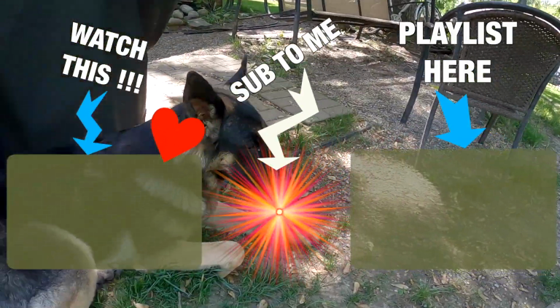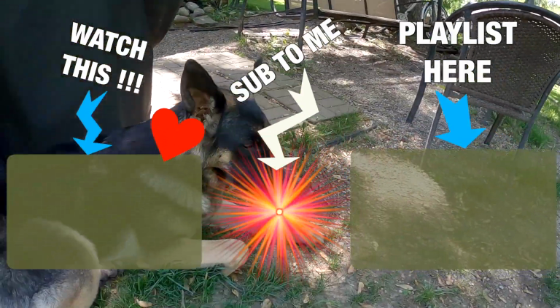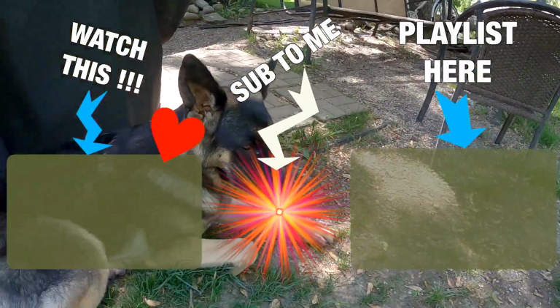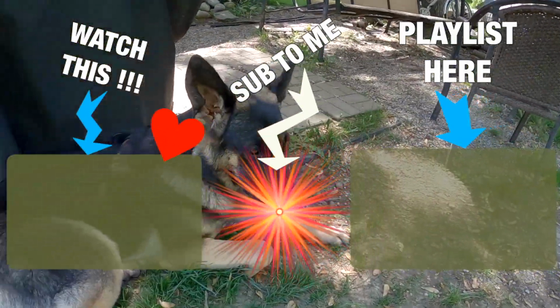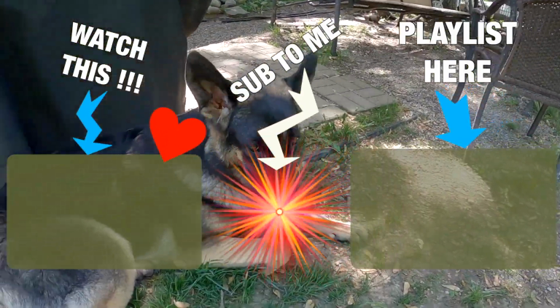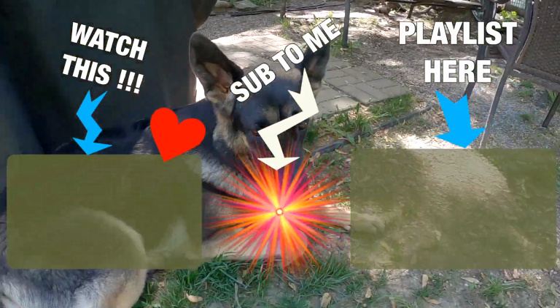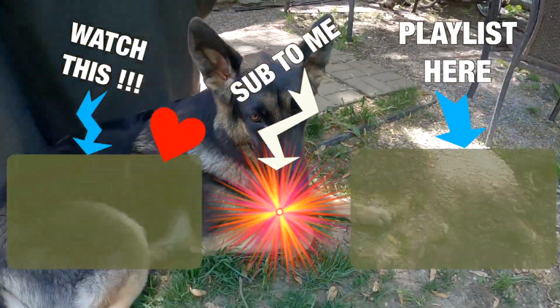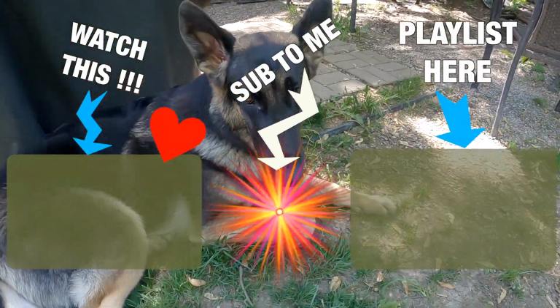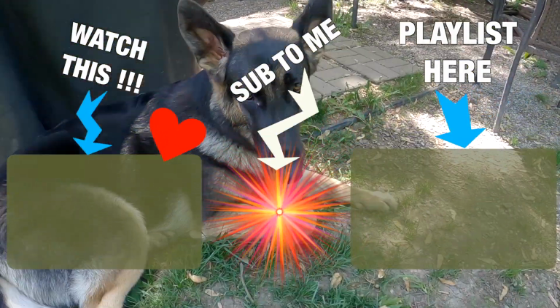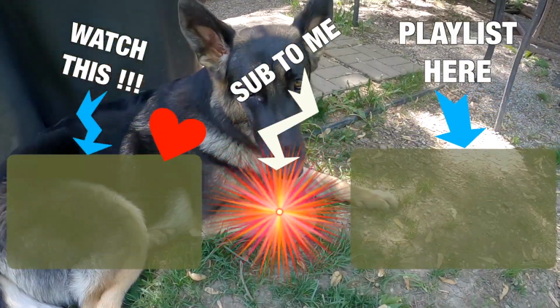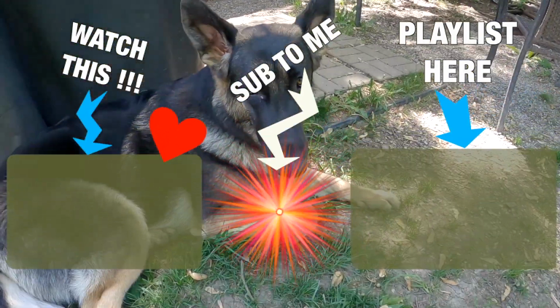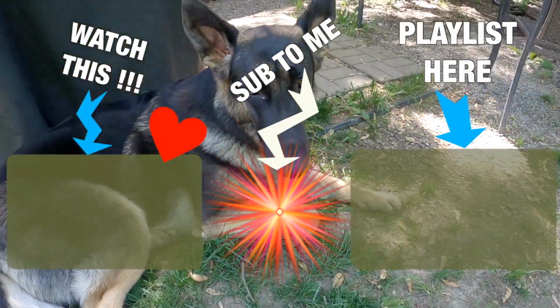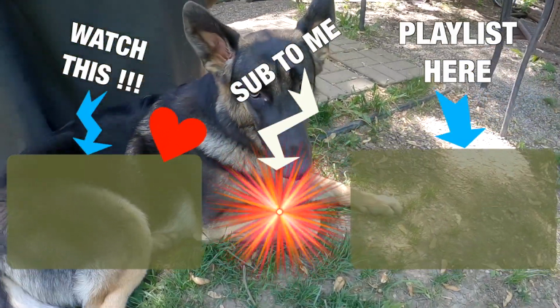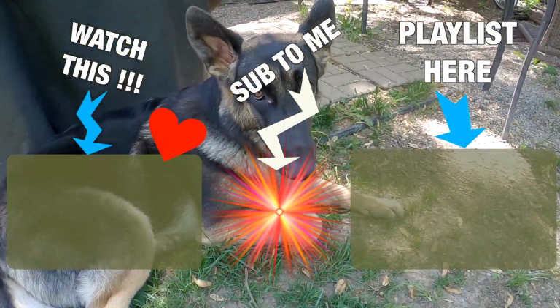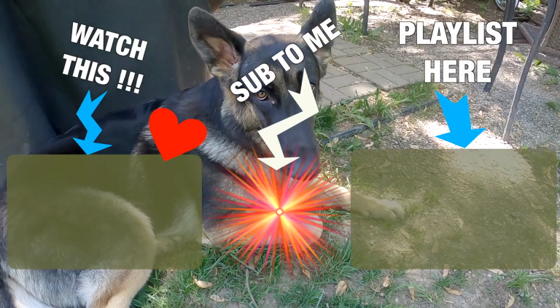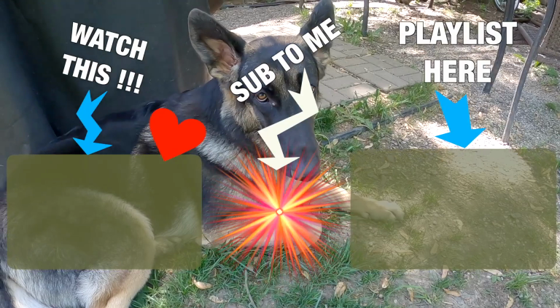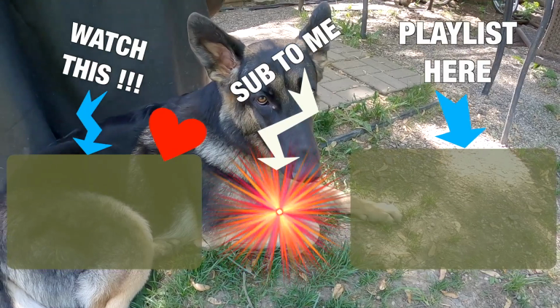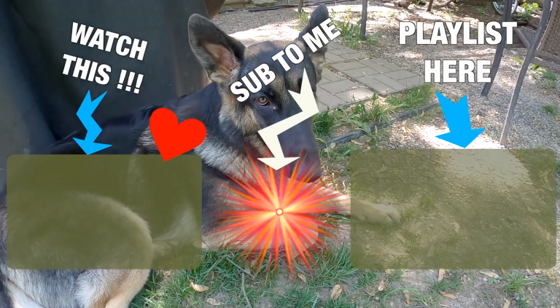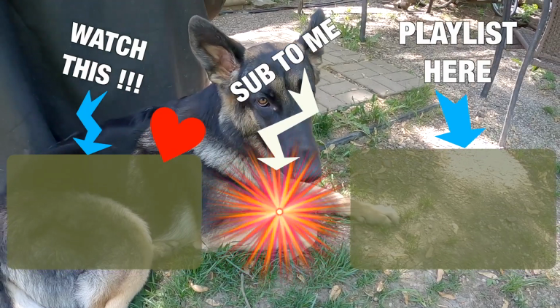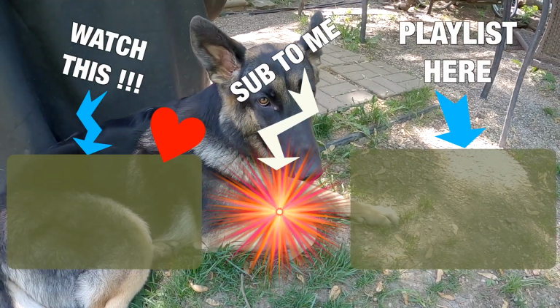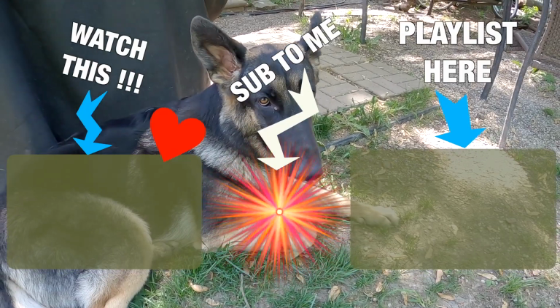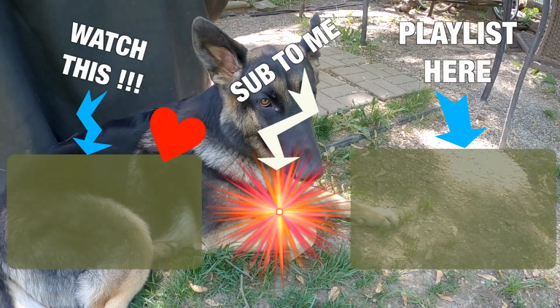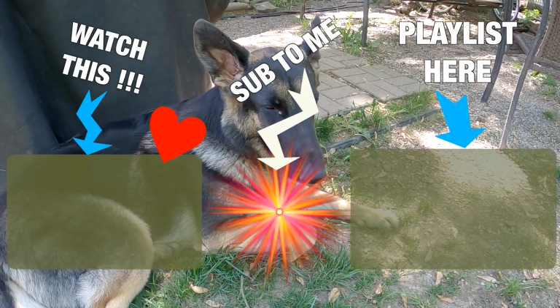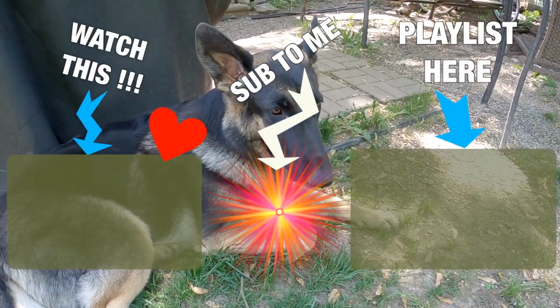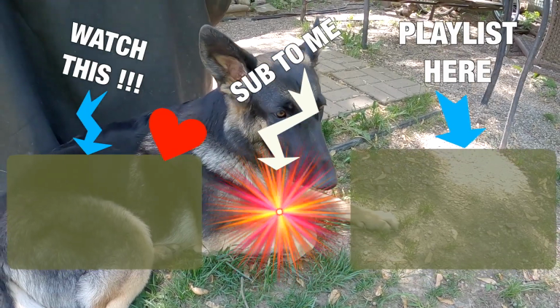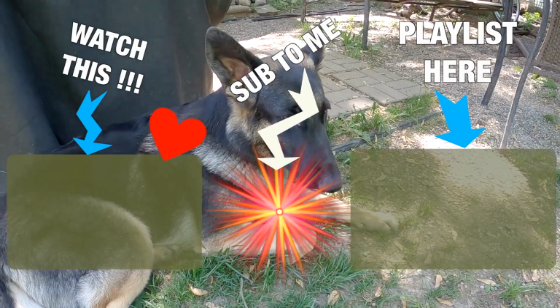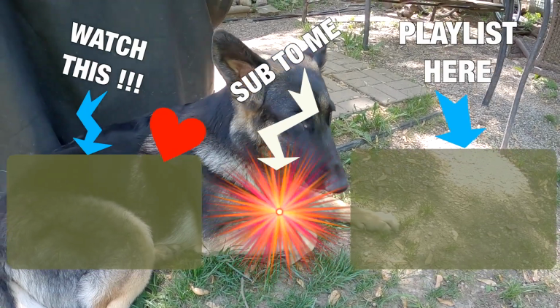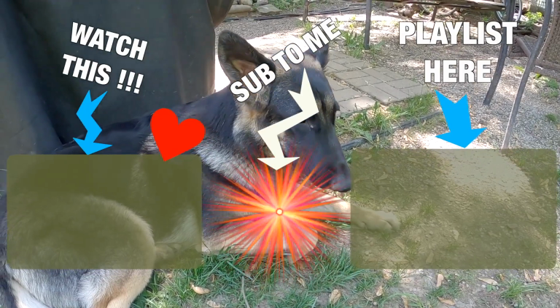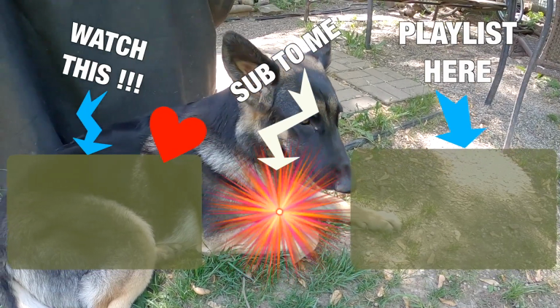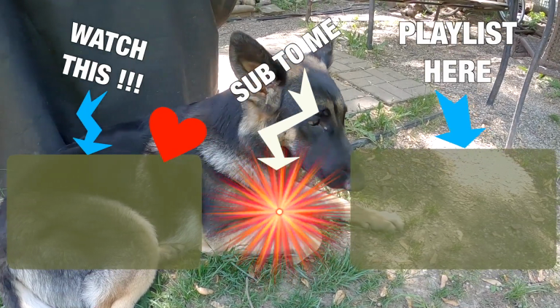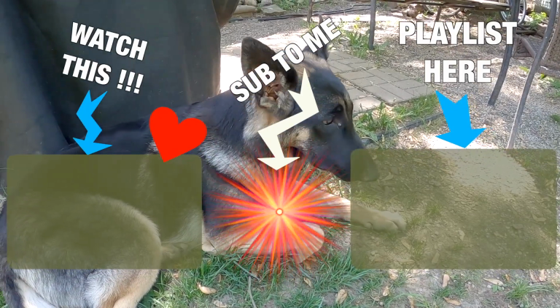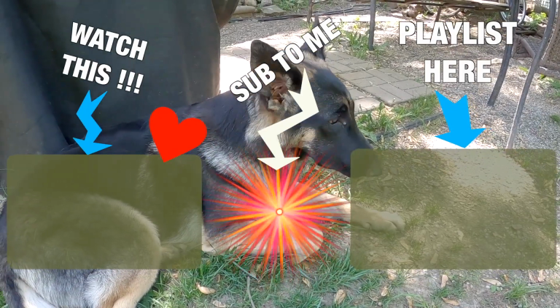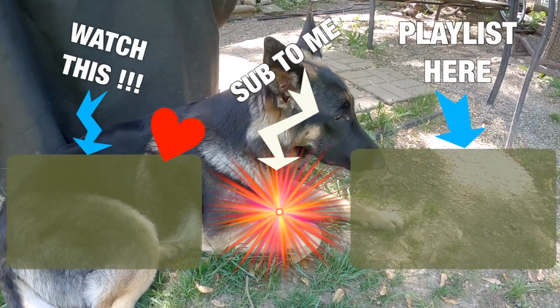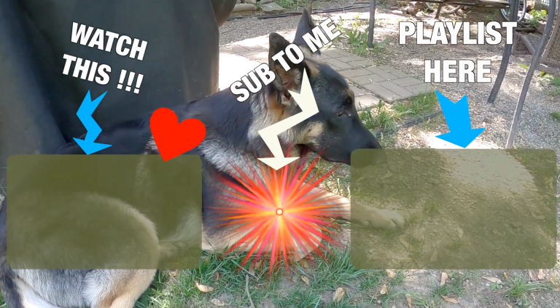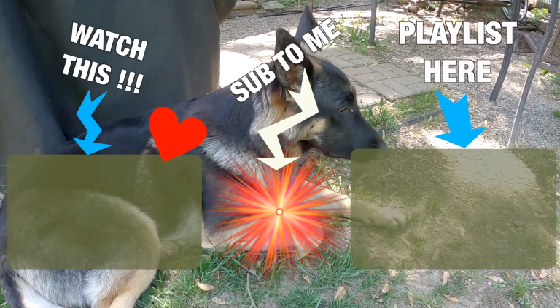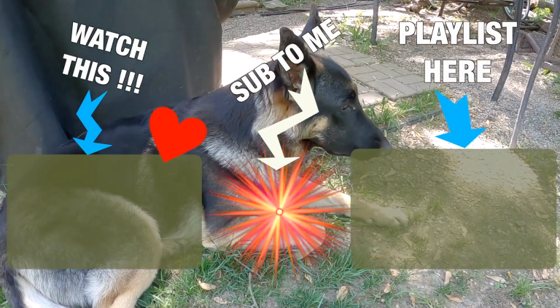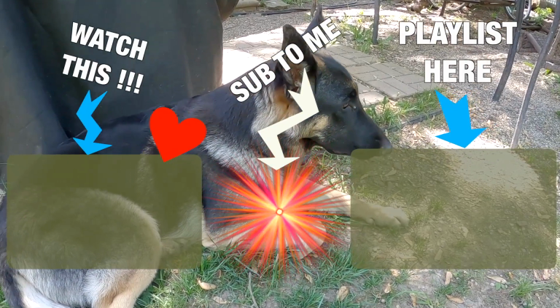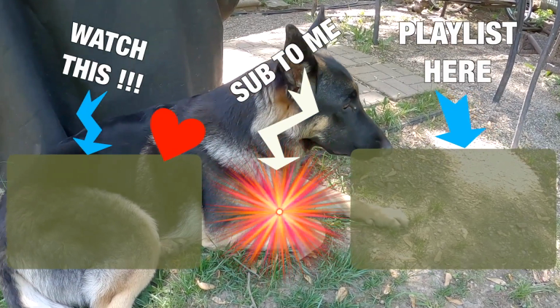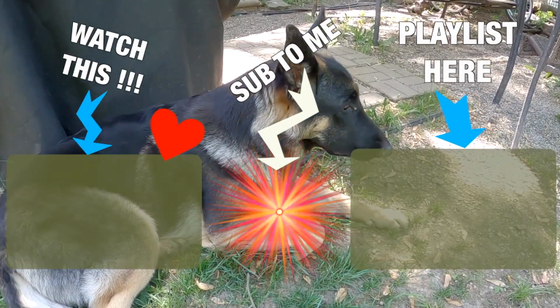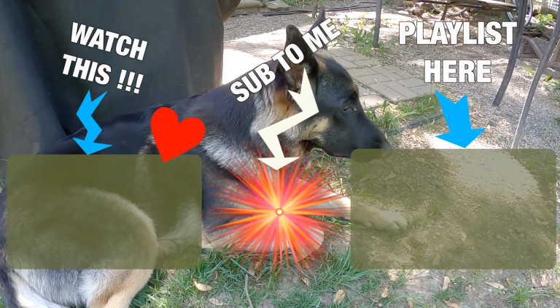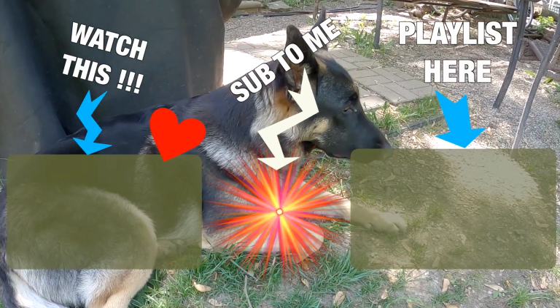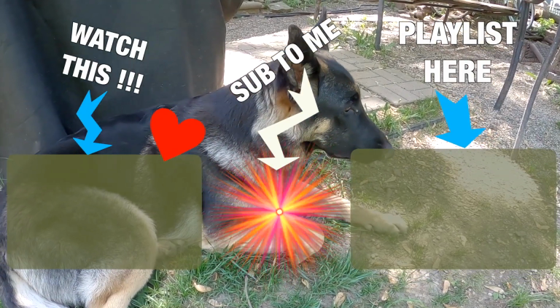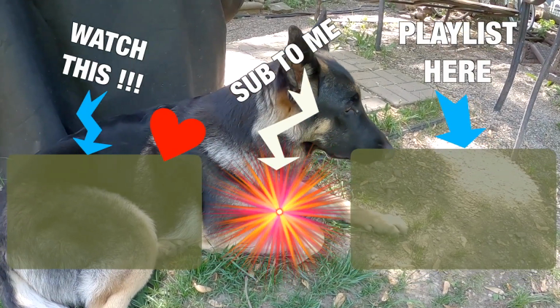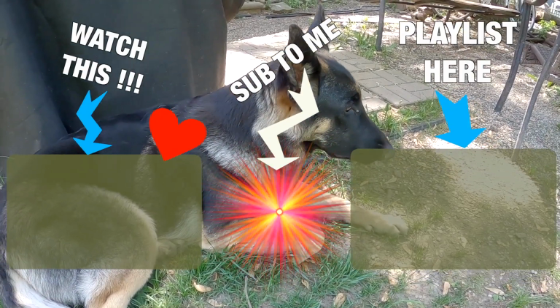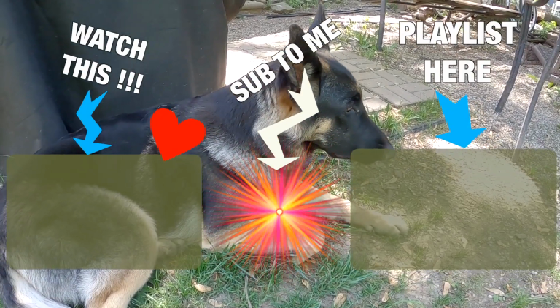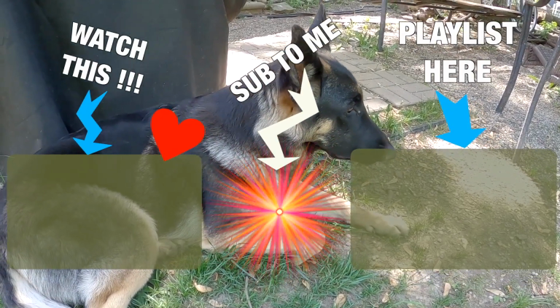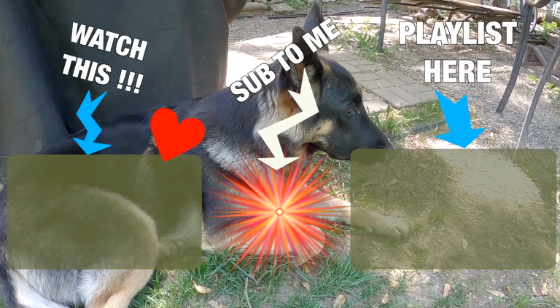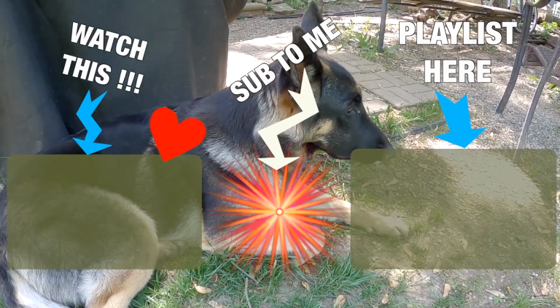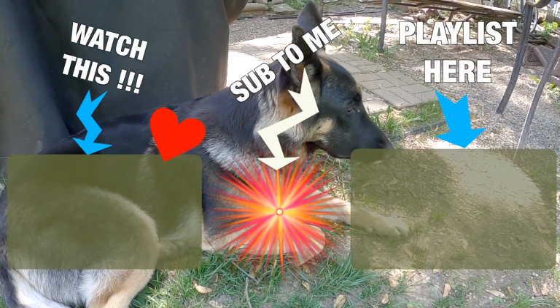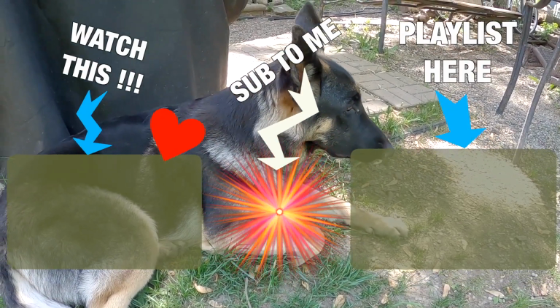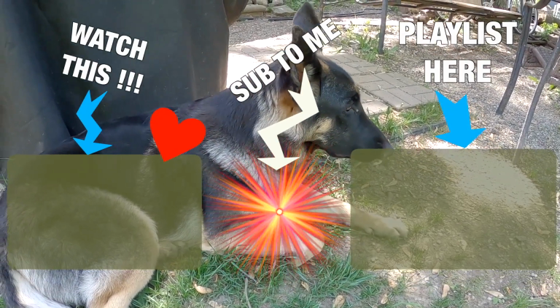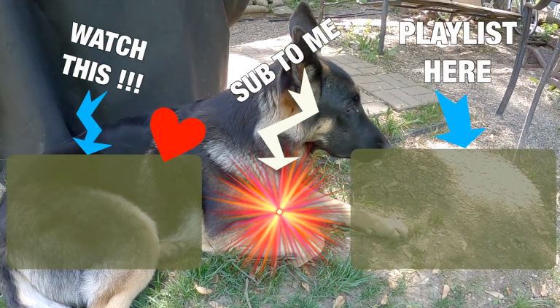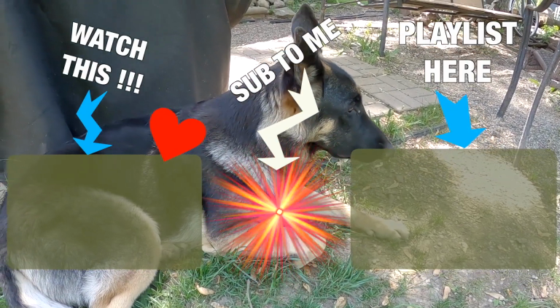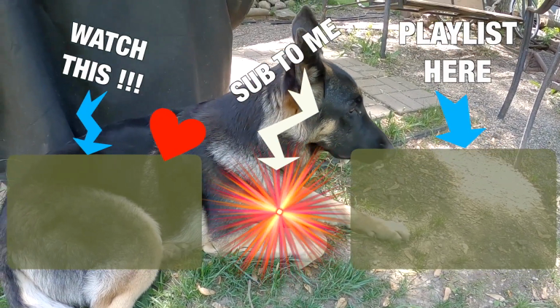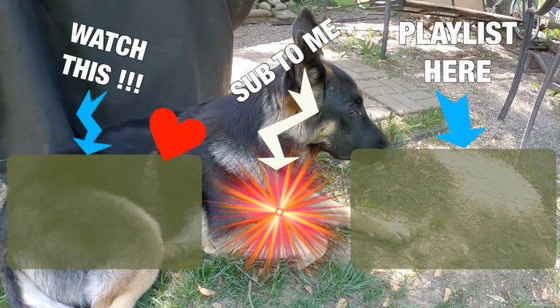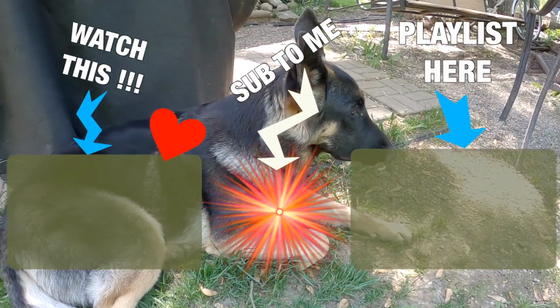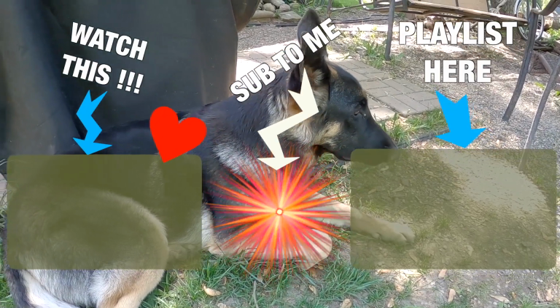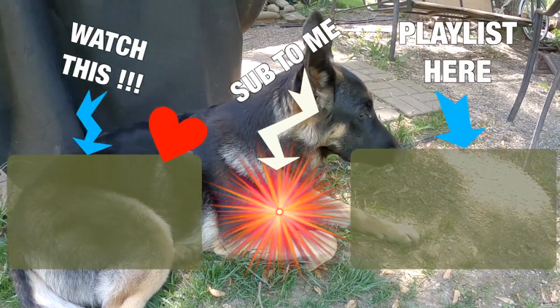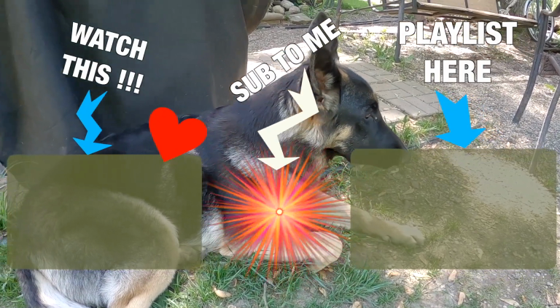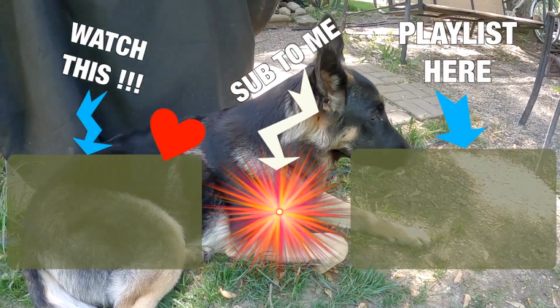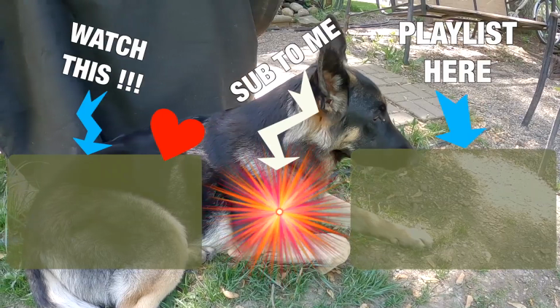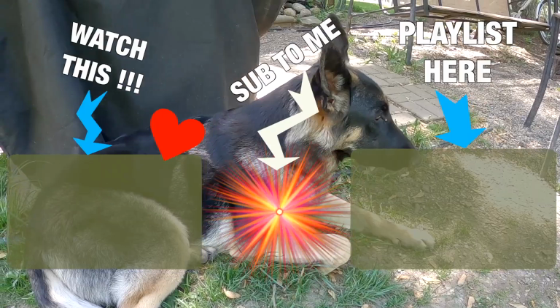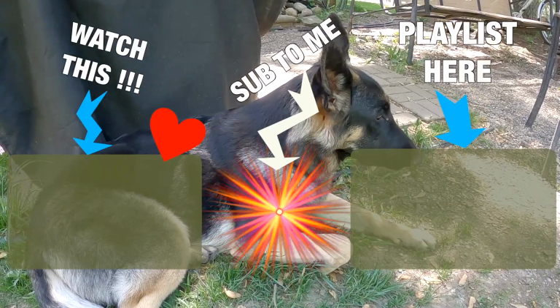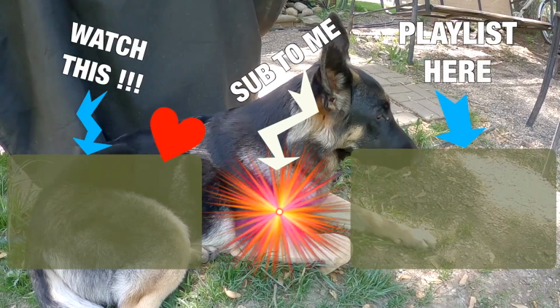All right, so I'm ready to upload this video for you guys to see. Hope you enjoyed this. Don't forget to subscribe.